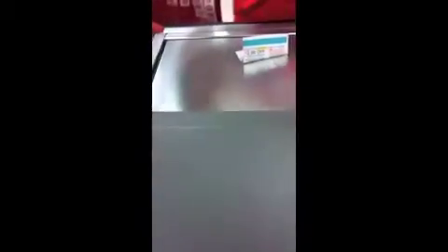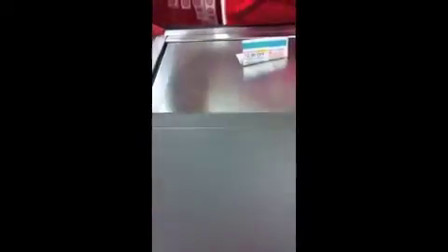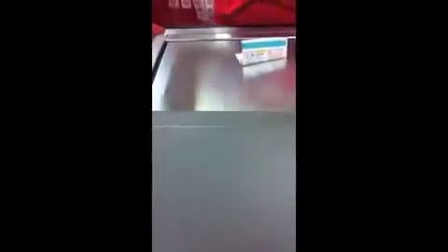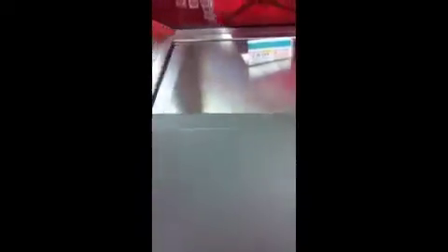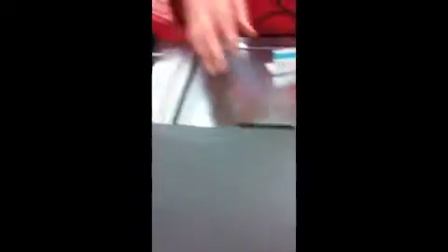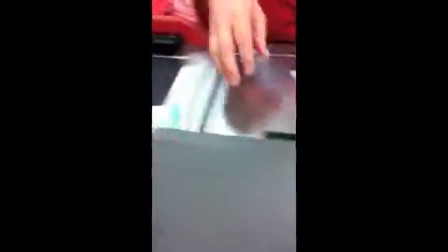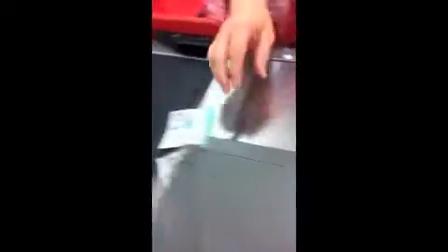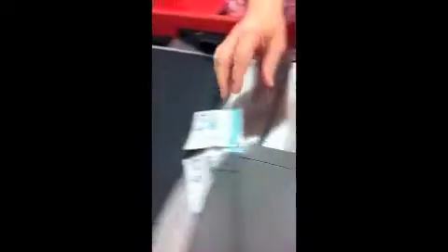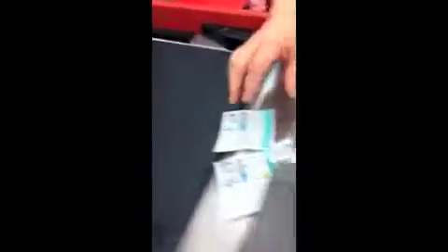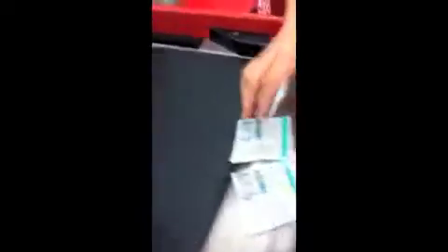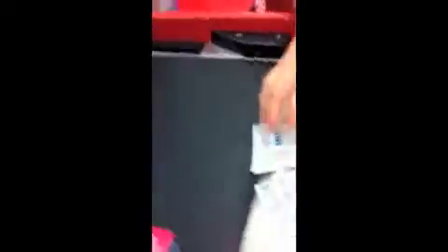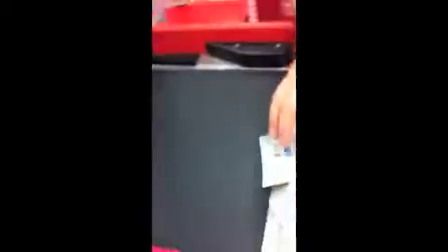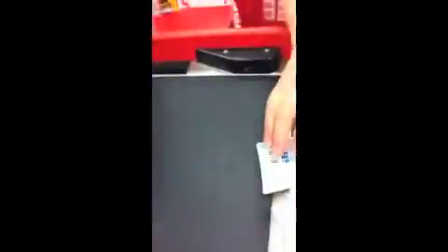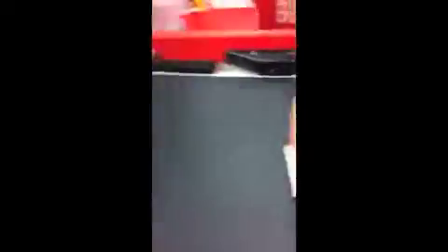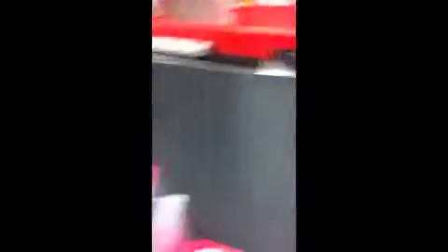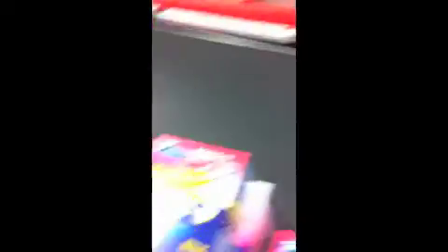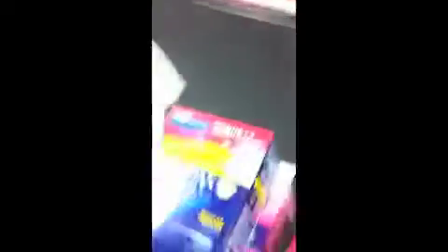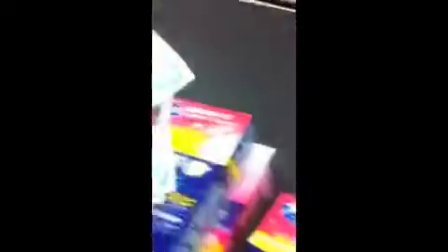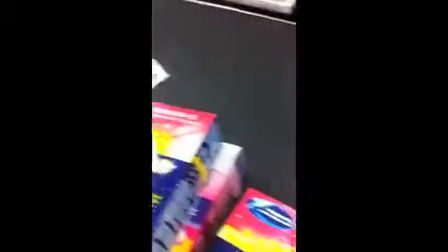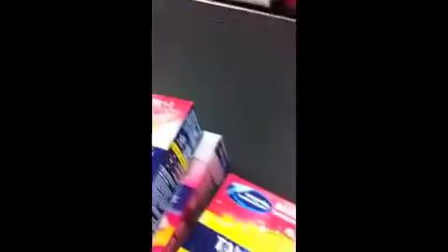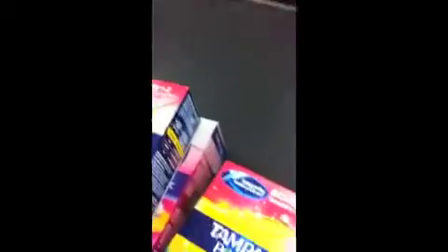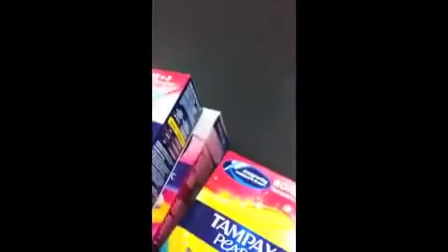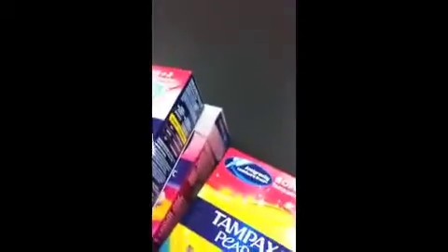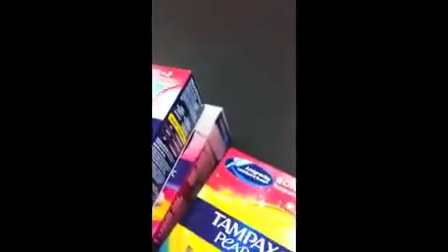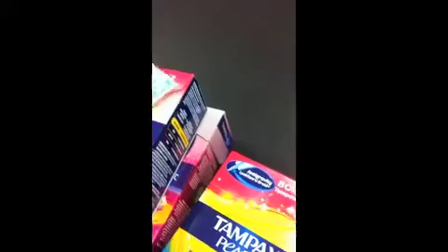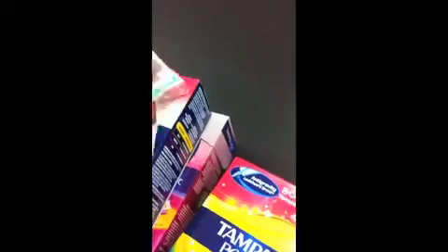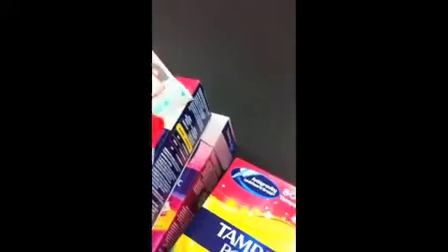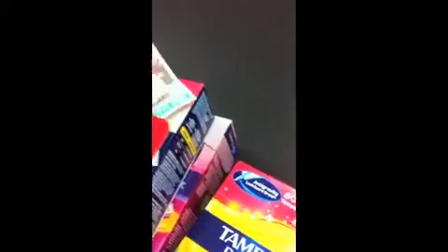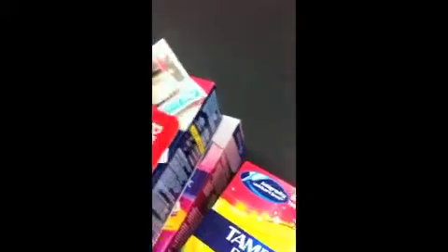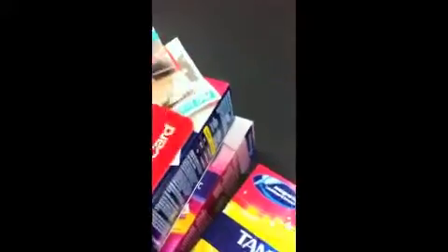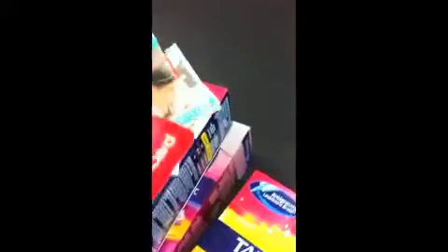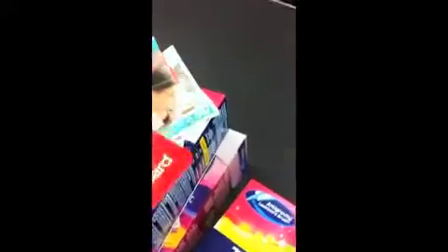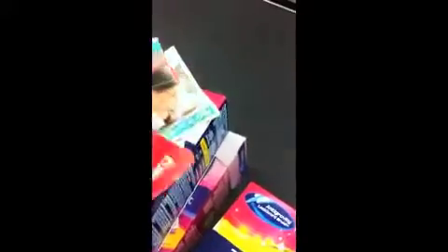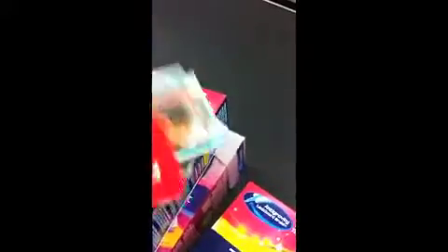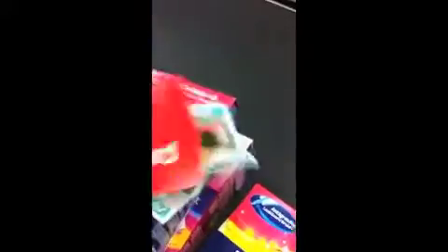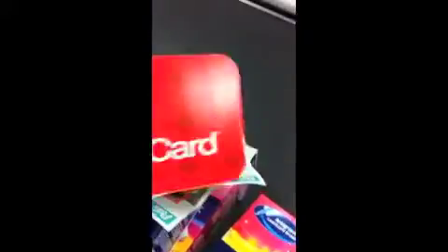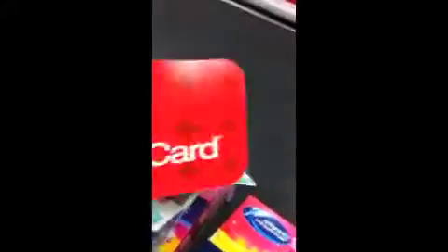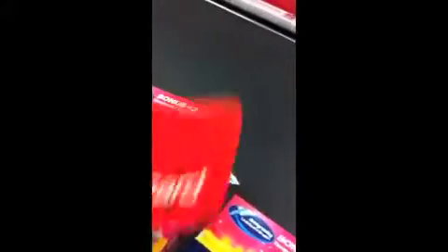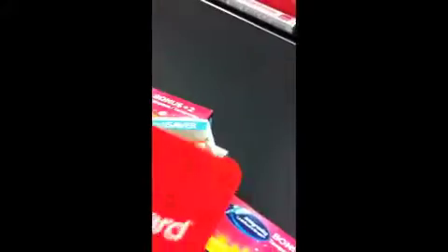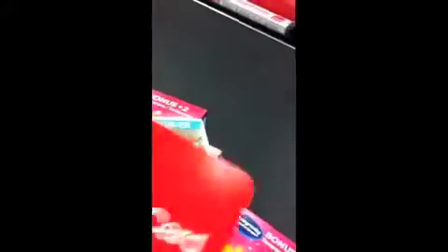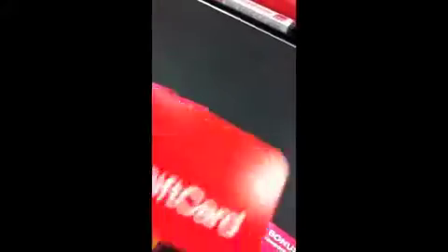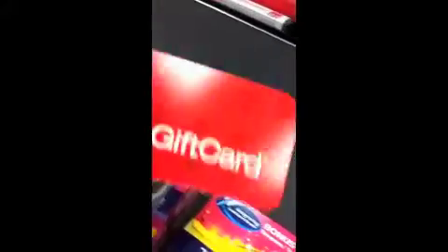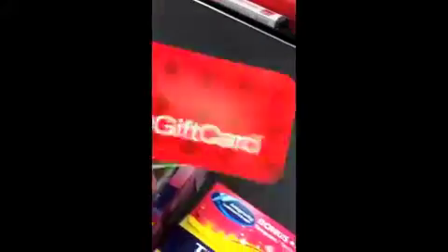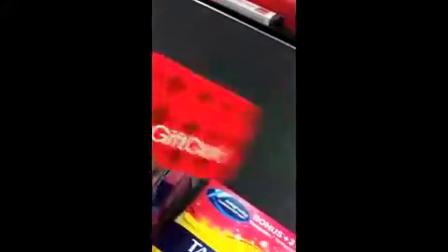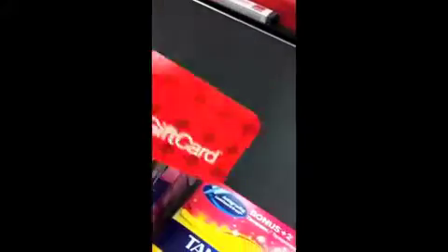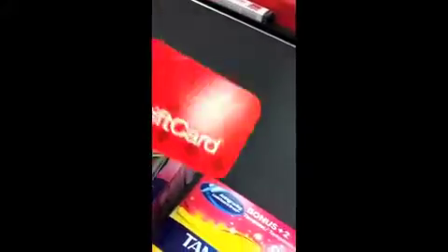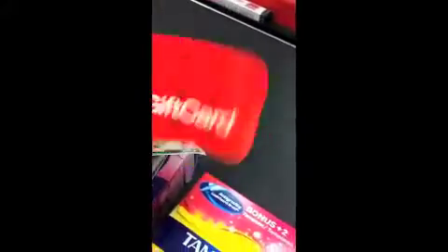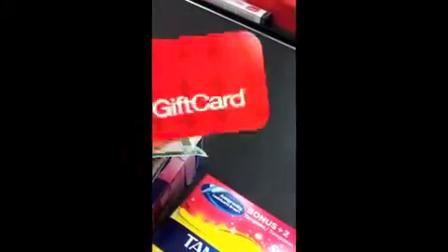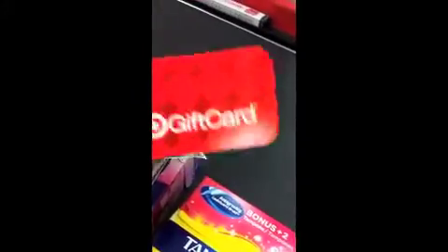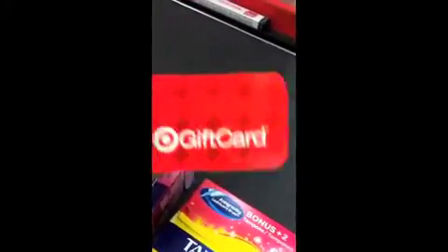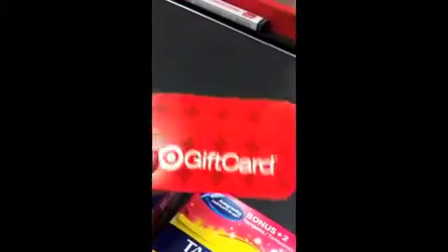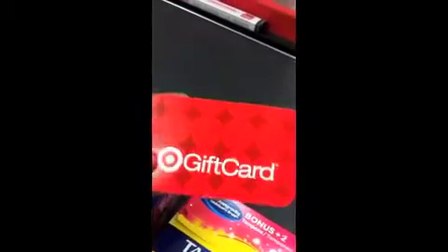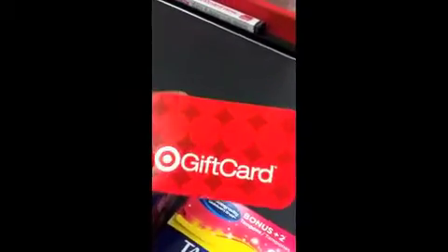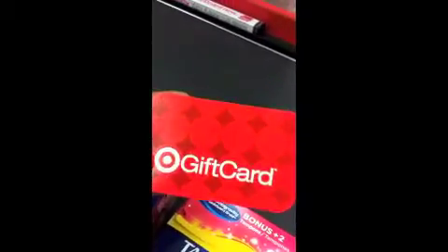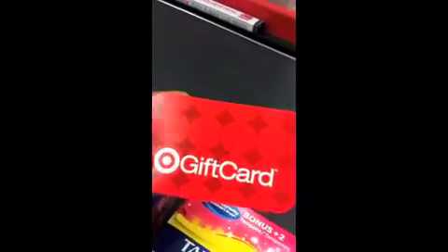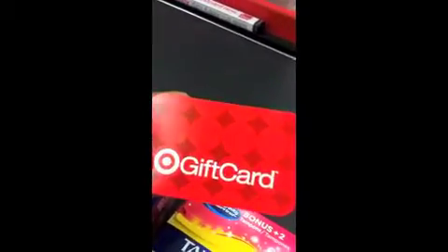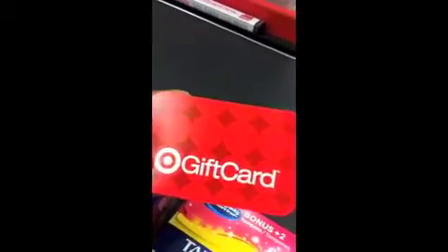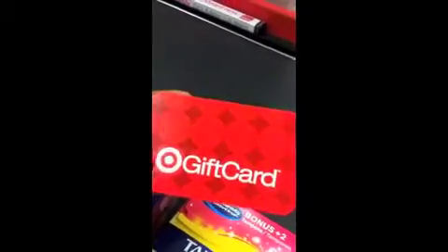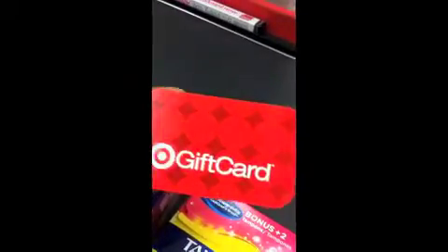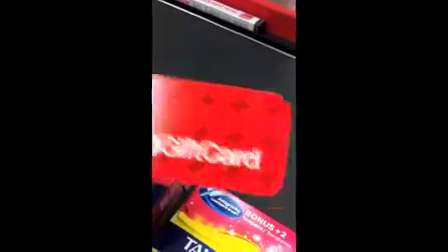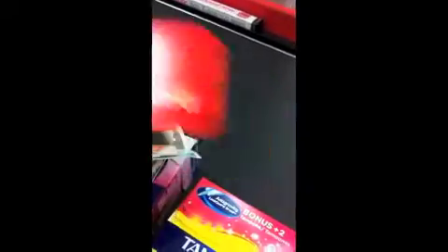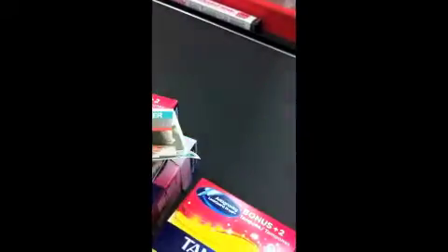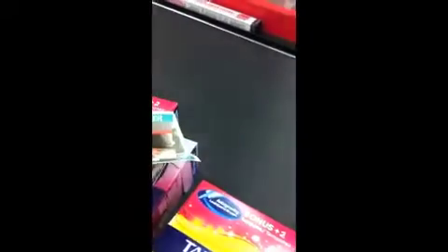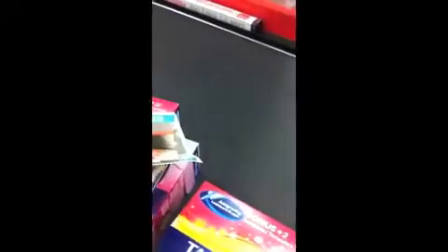Give card, yay! And look, I got my $5 gift card right on cue. That is so cool.